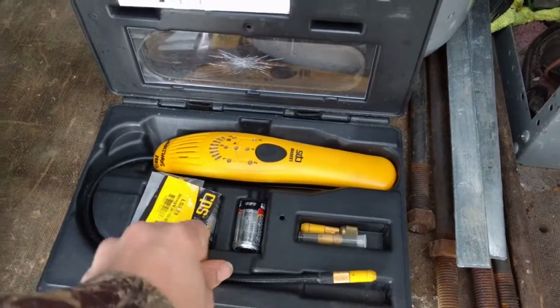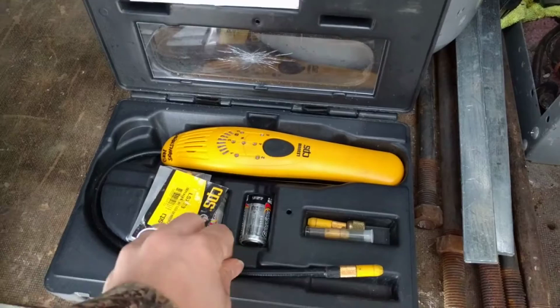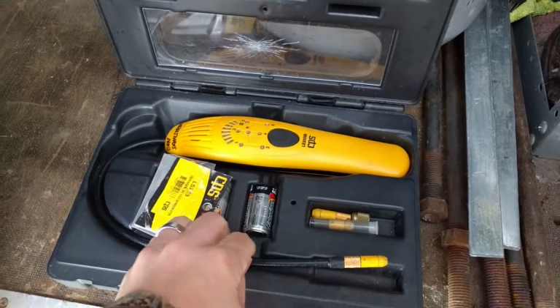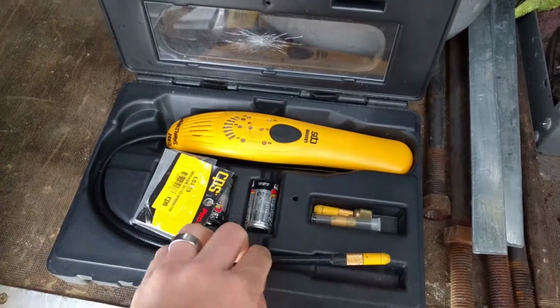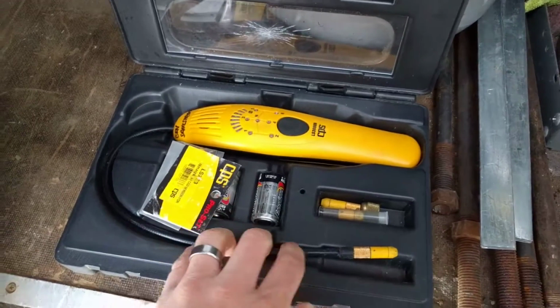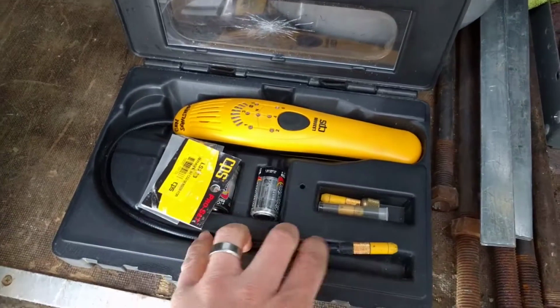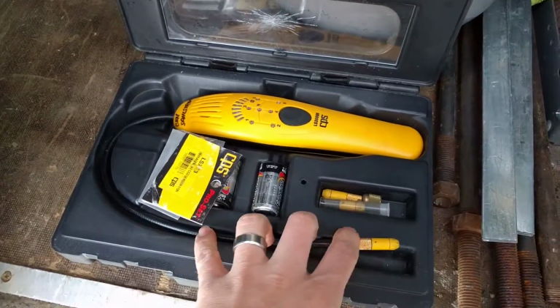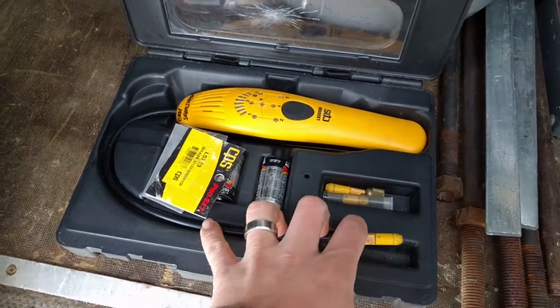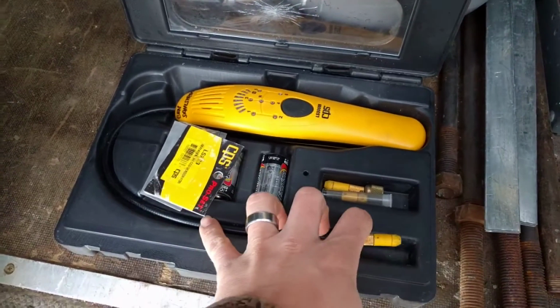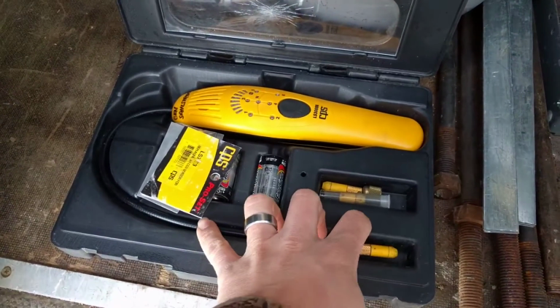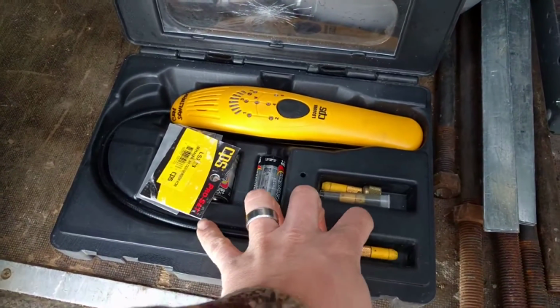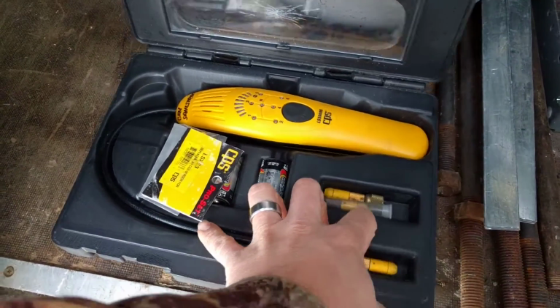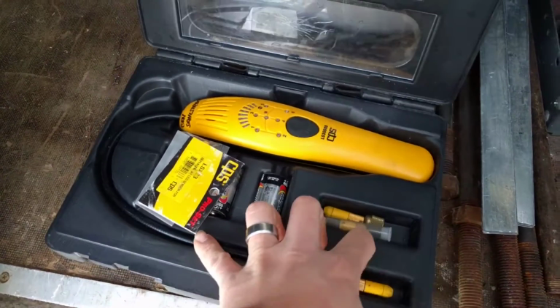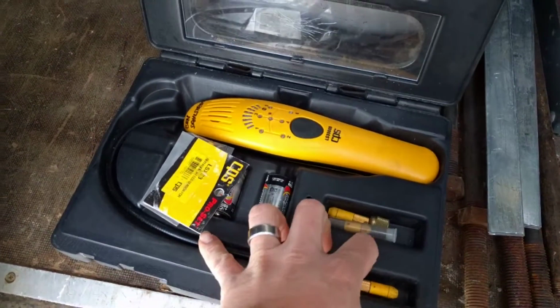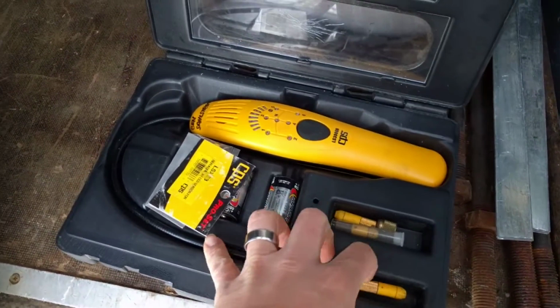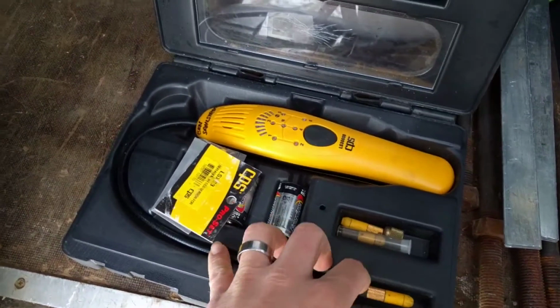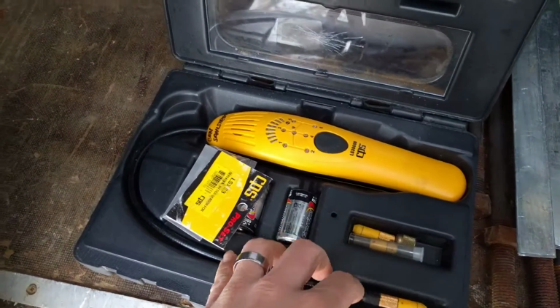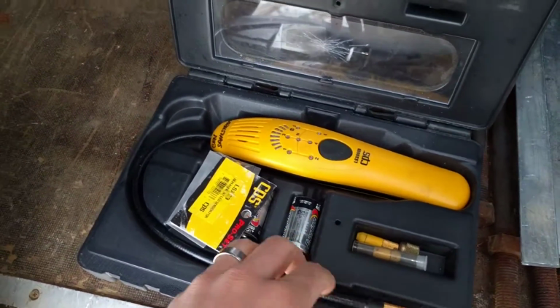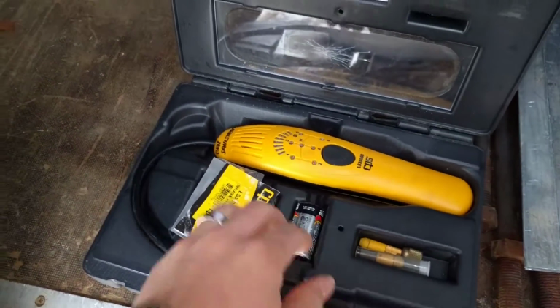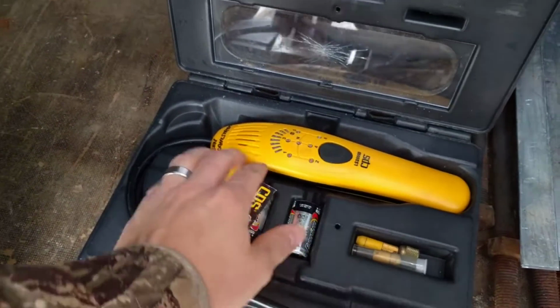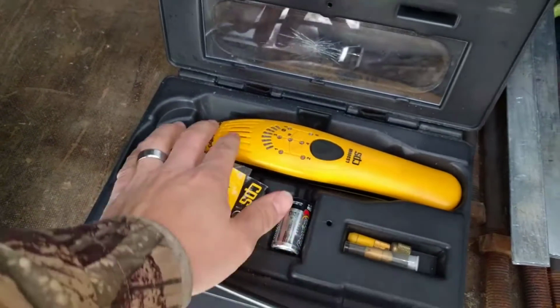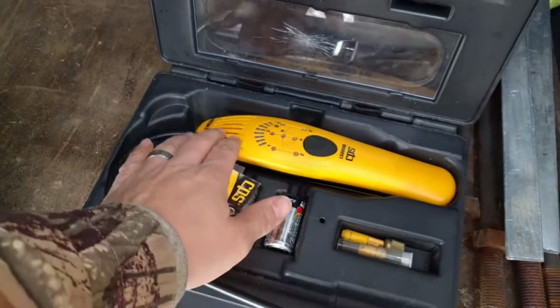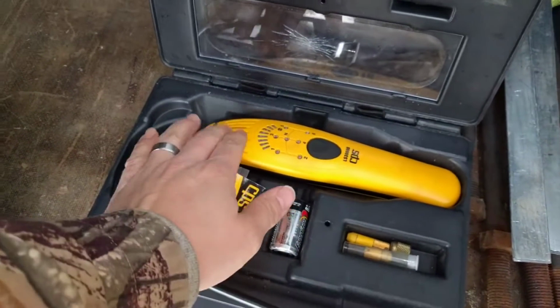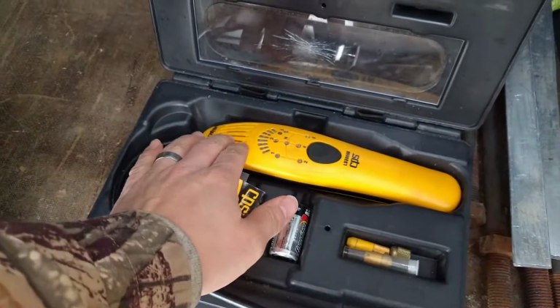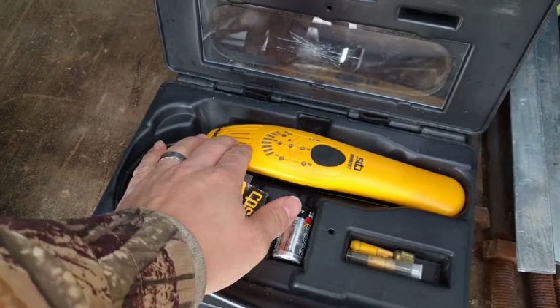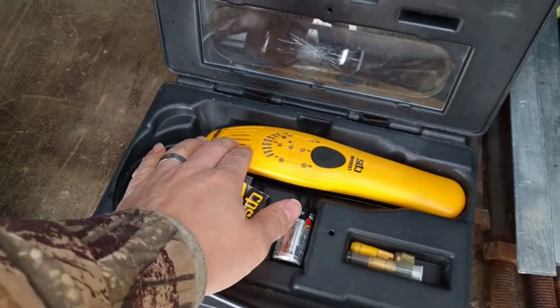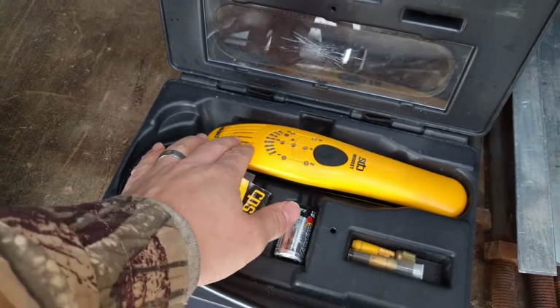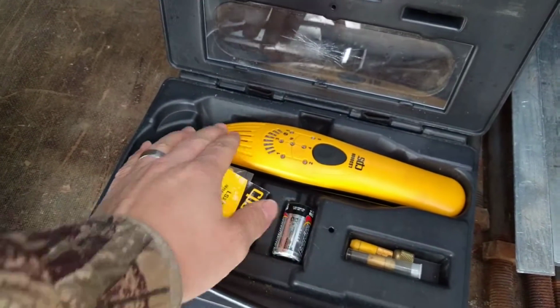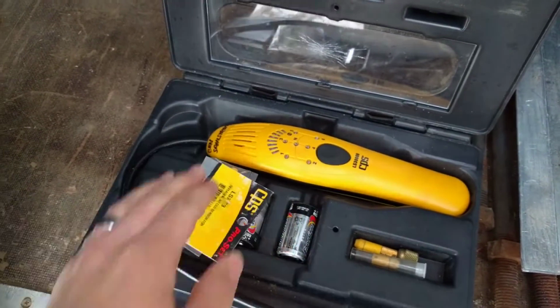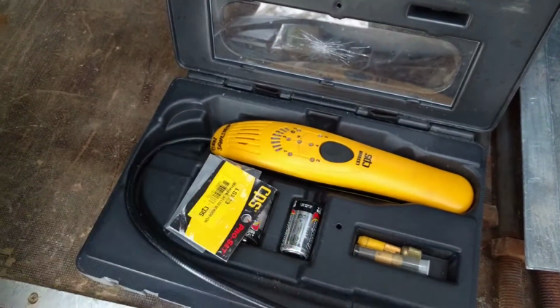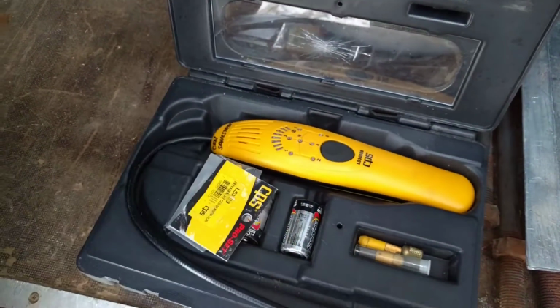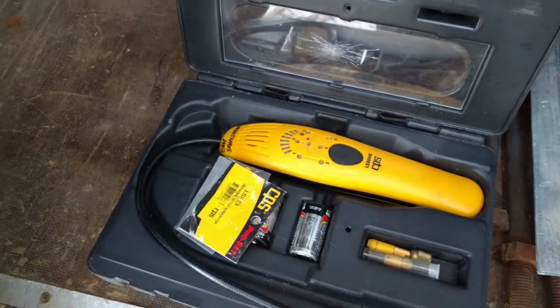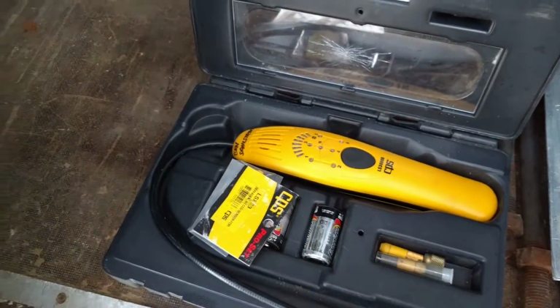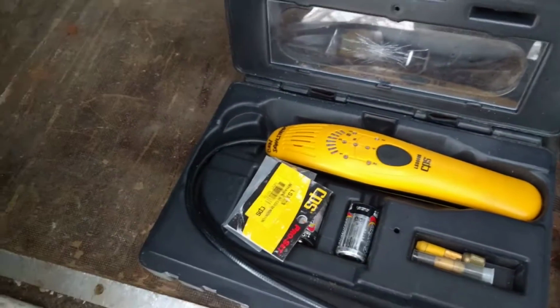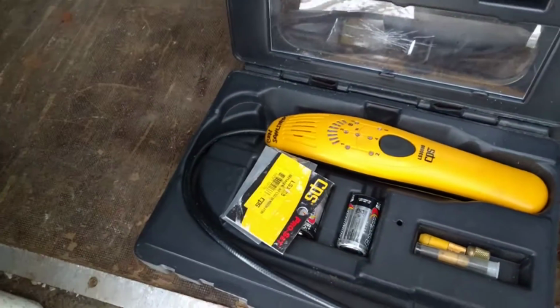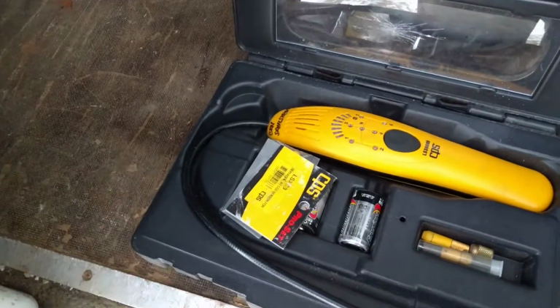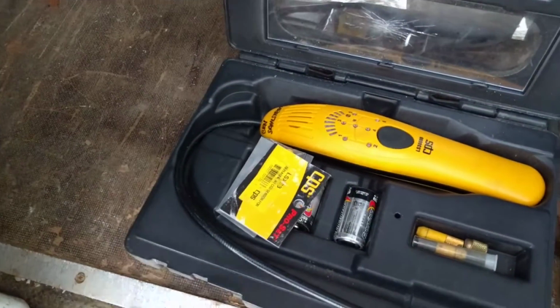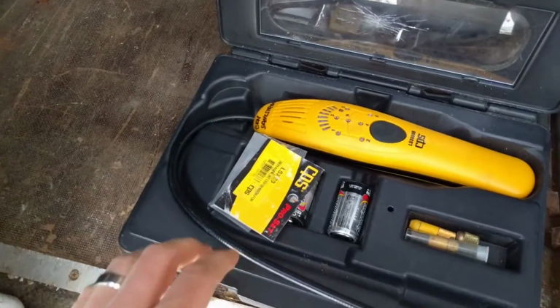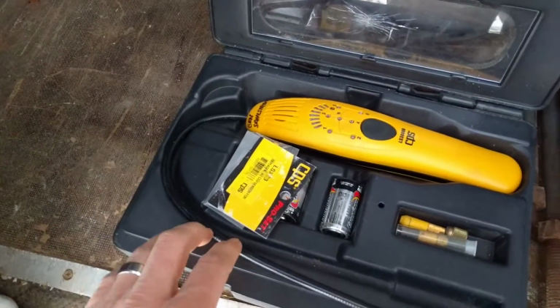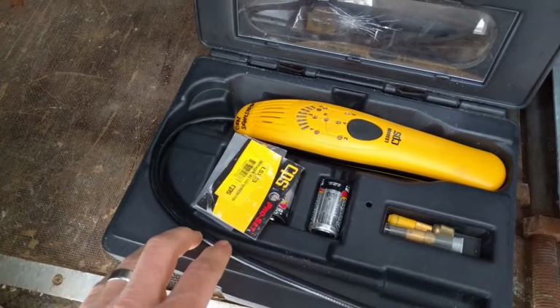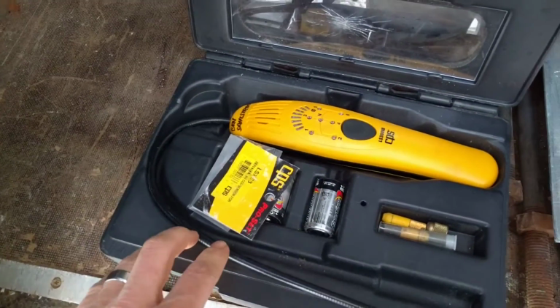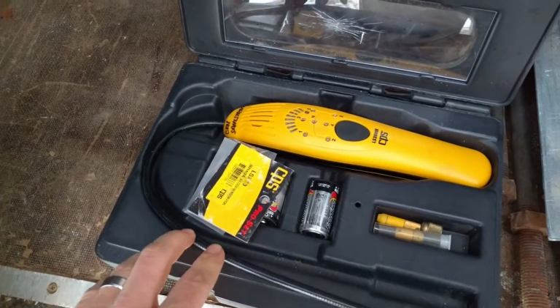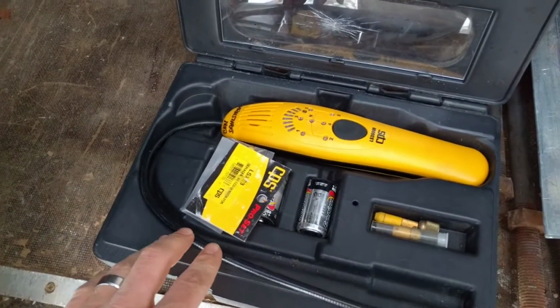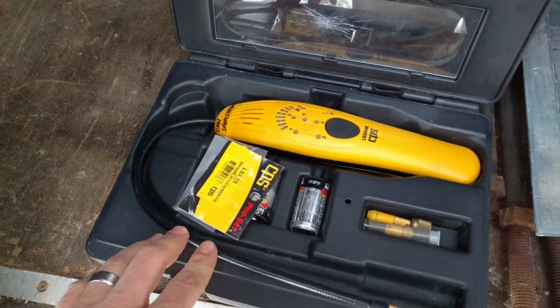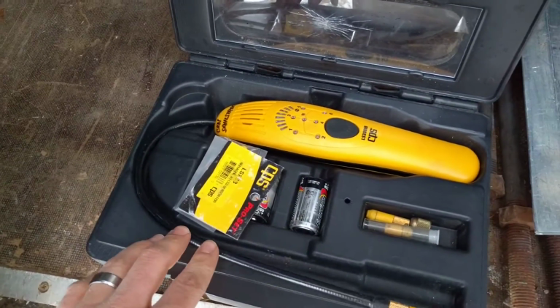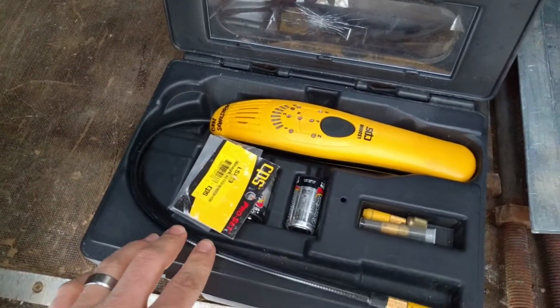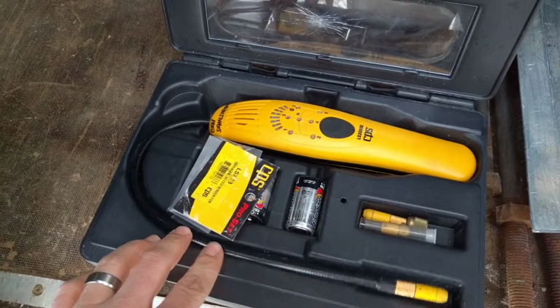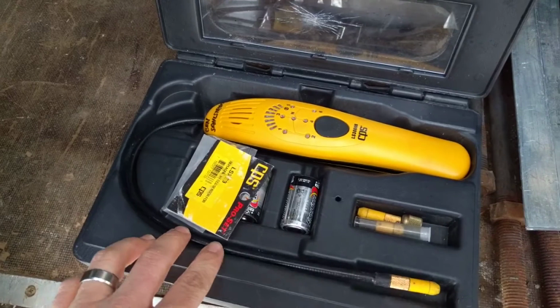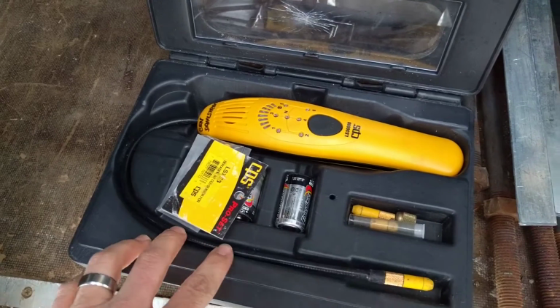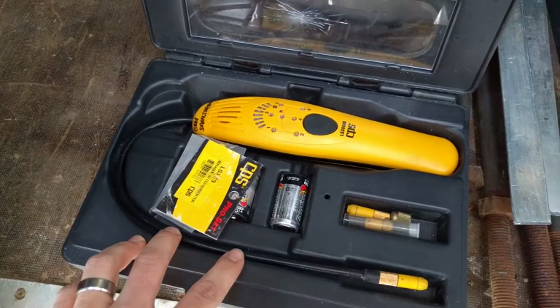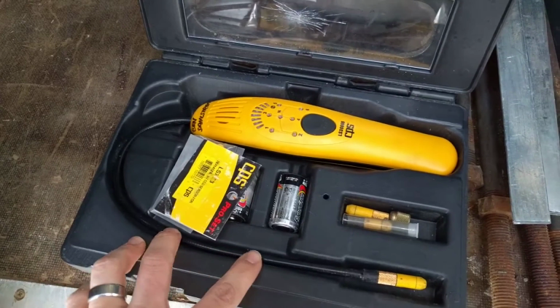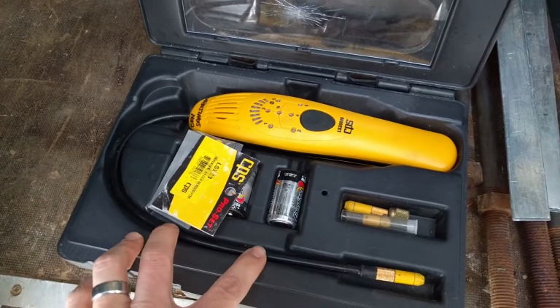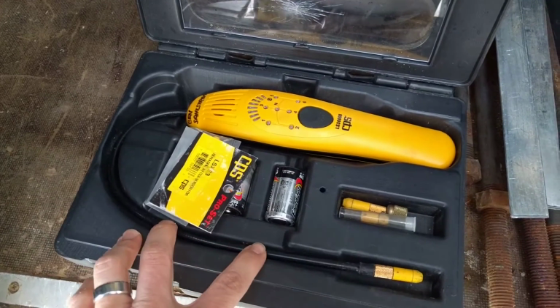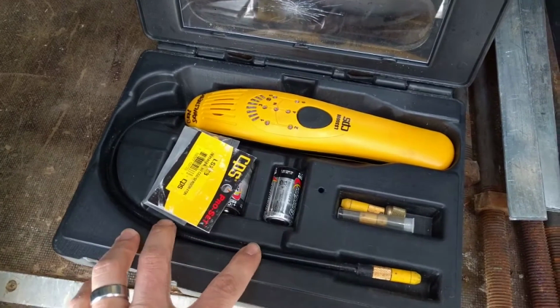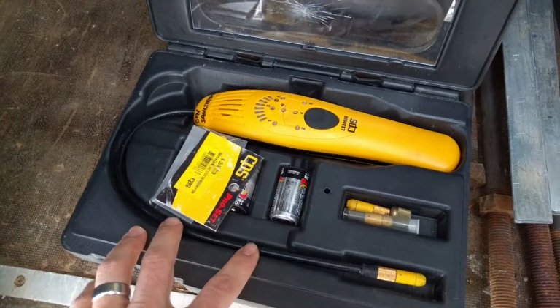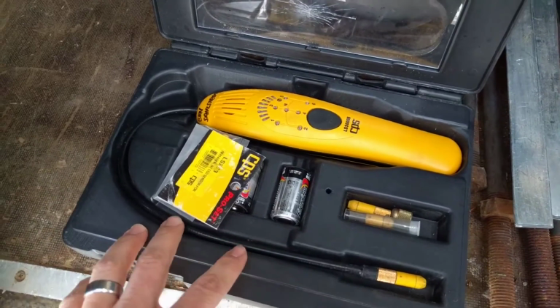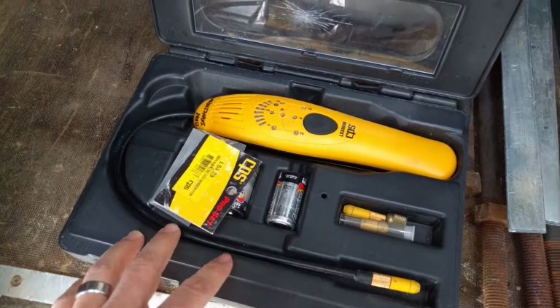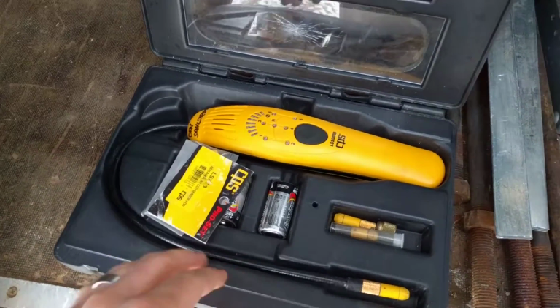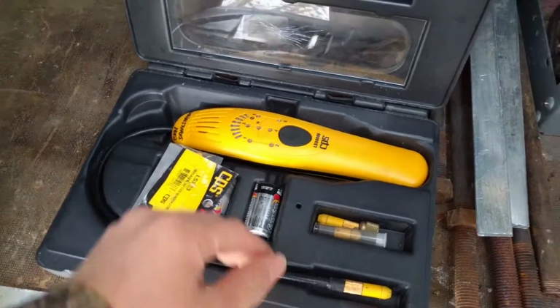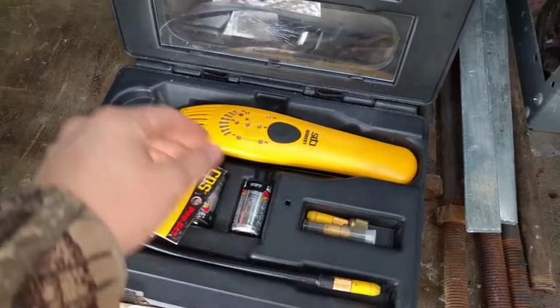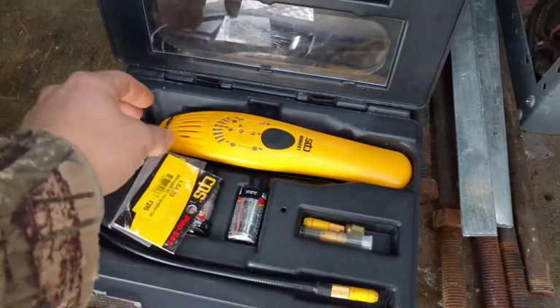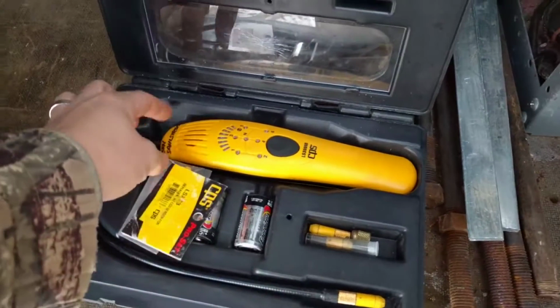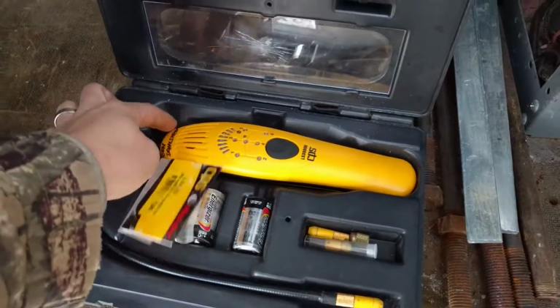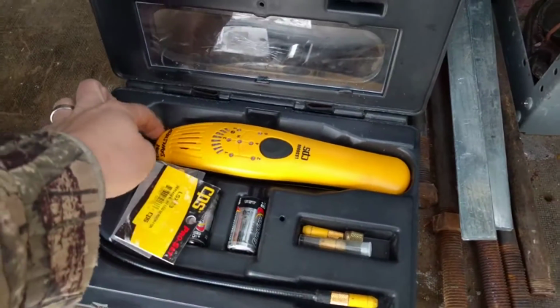I had one issue where the speaker quit working, but CPS took care of that for me after I sent it in for warranty.